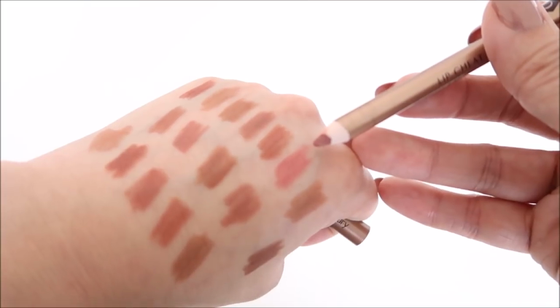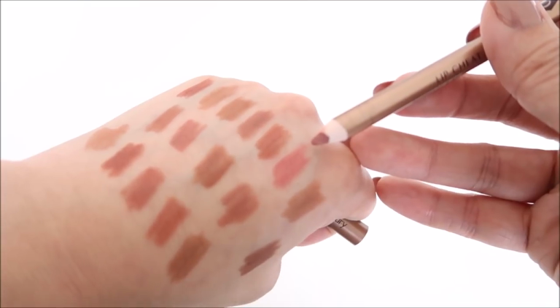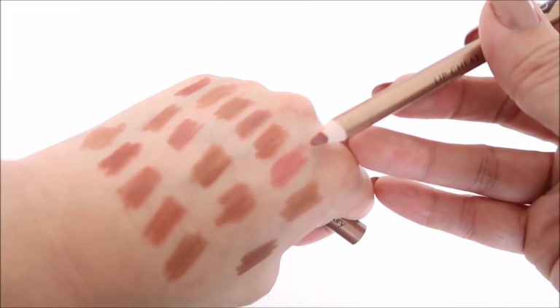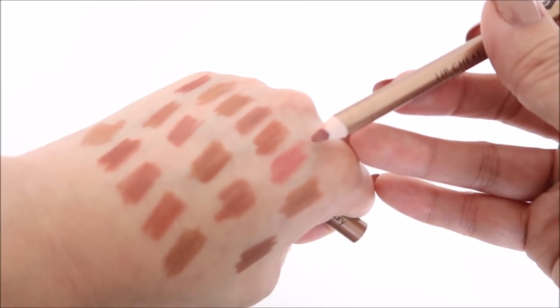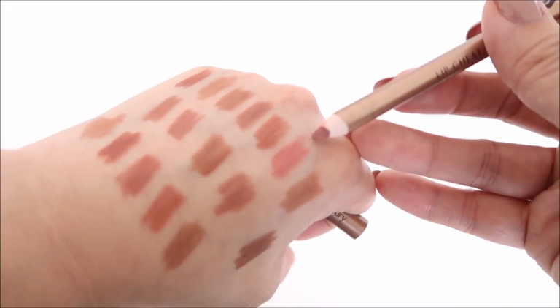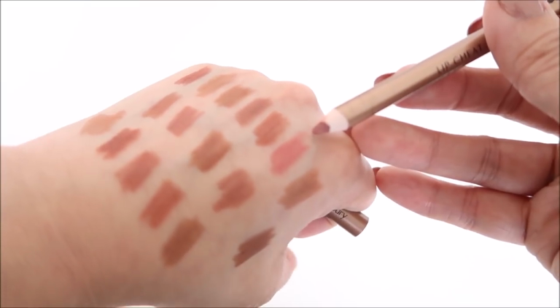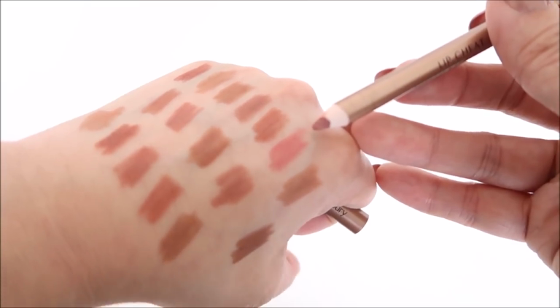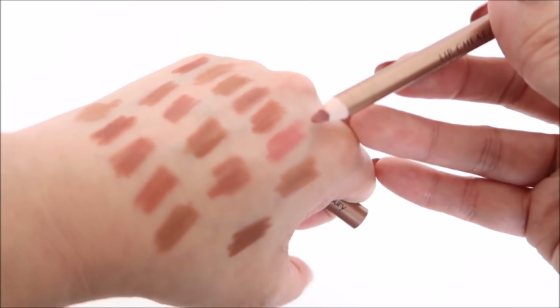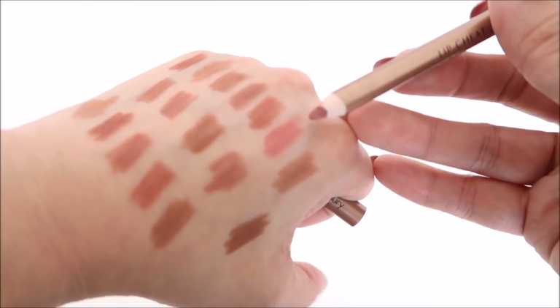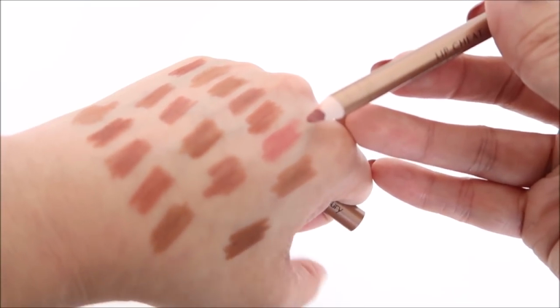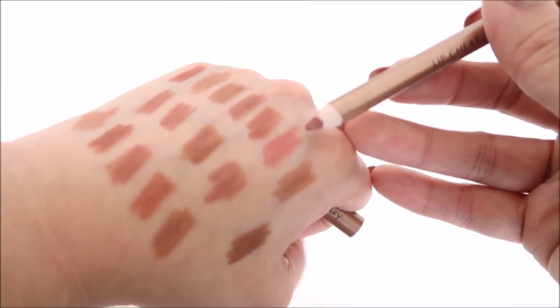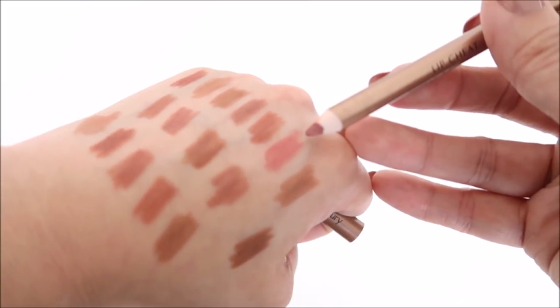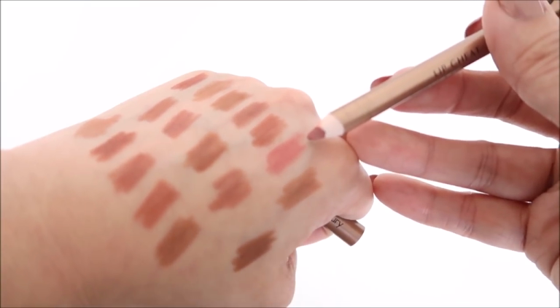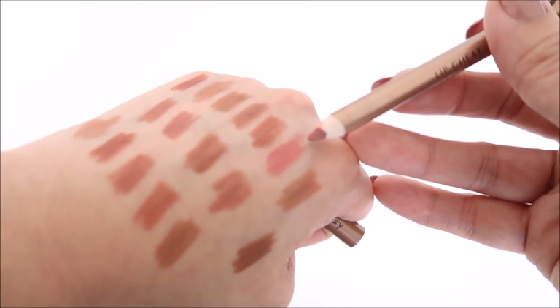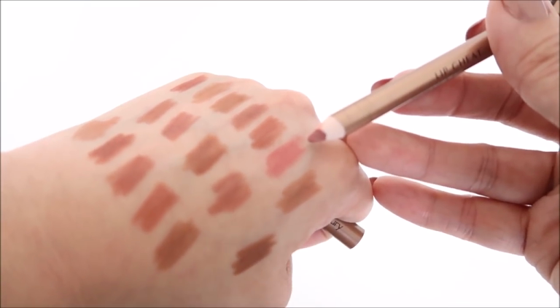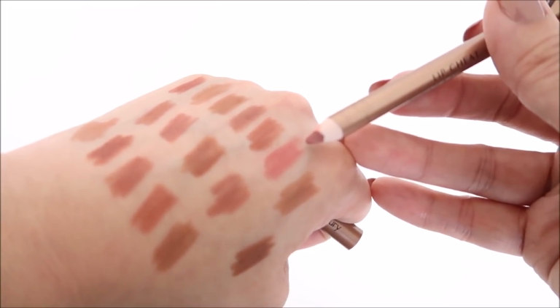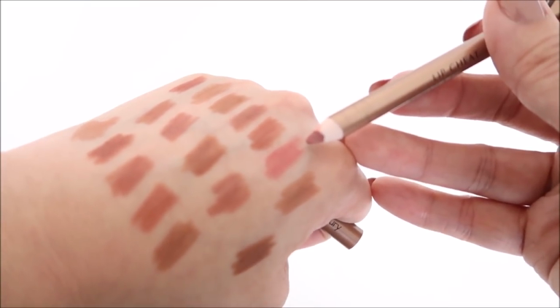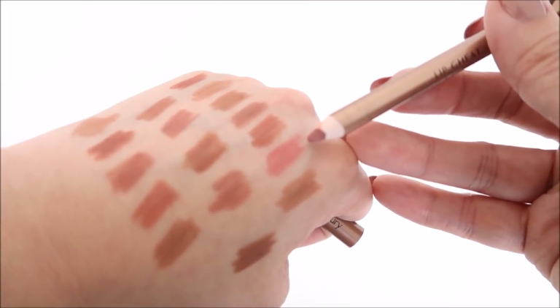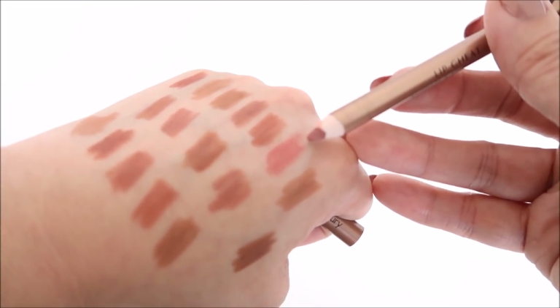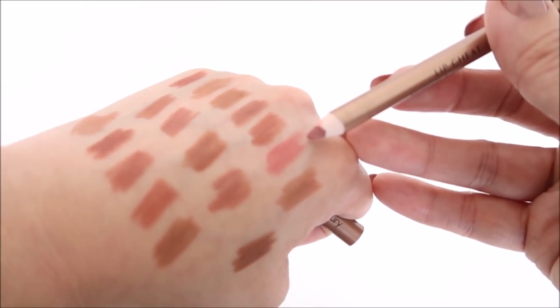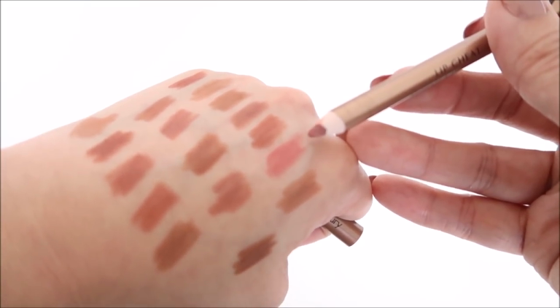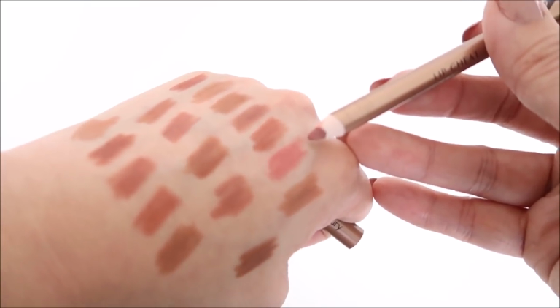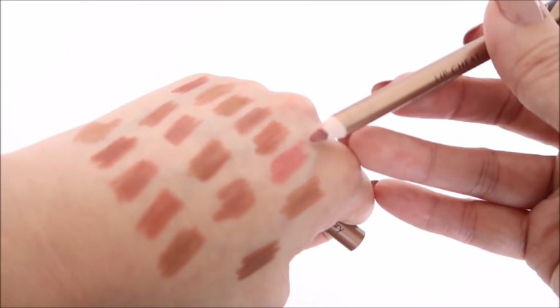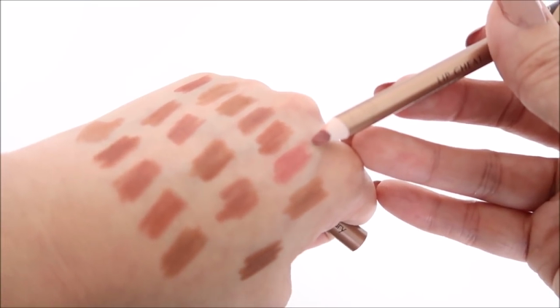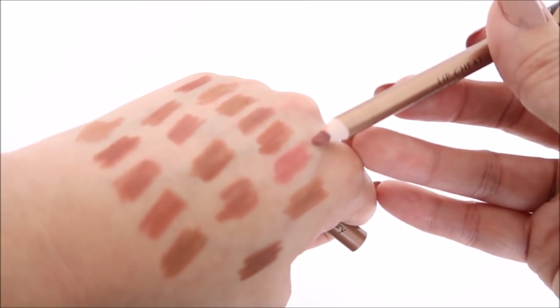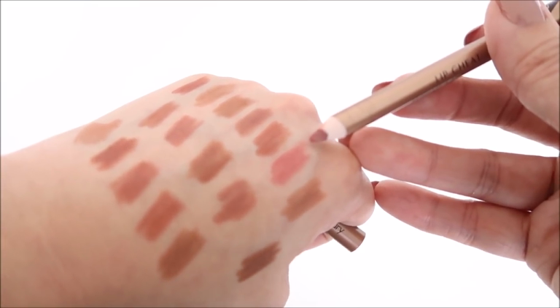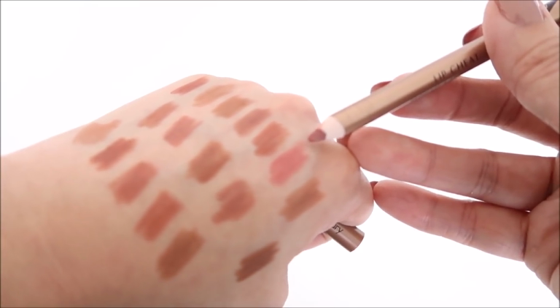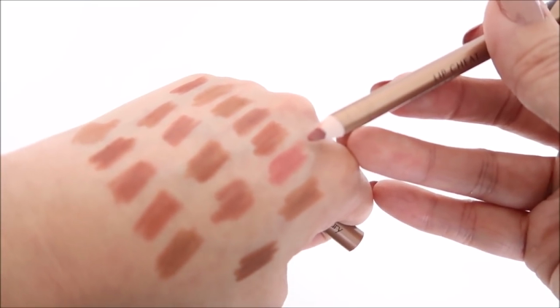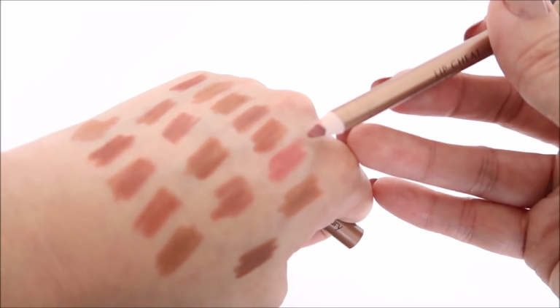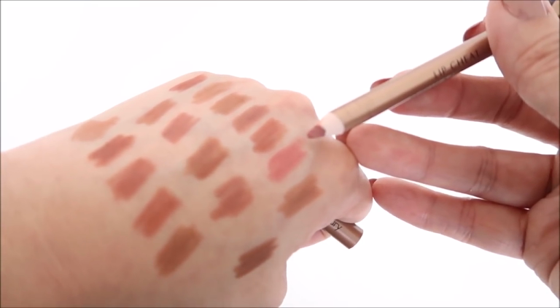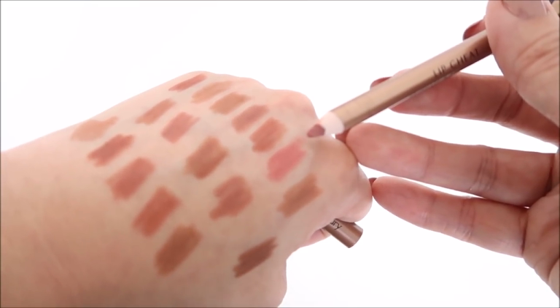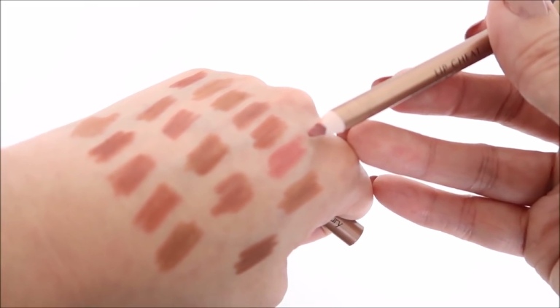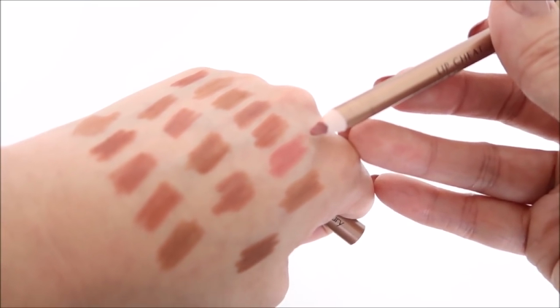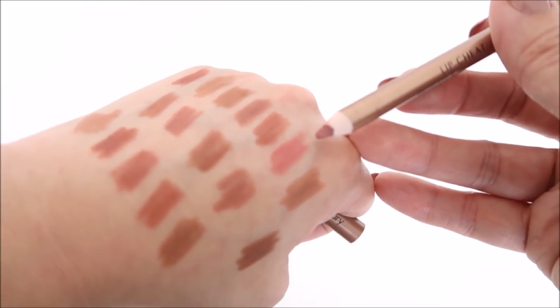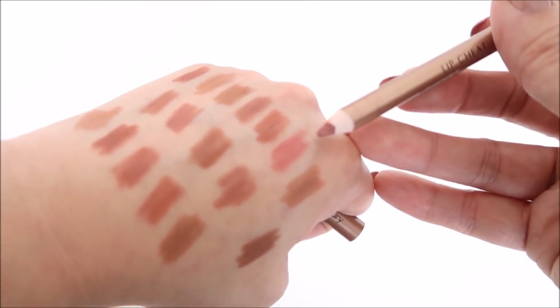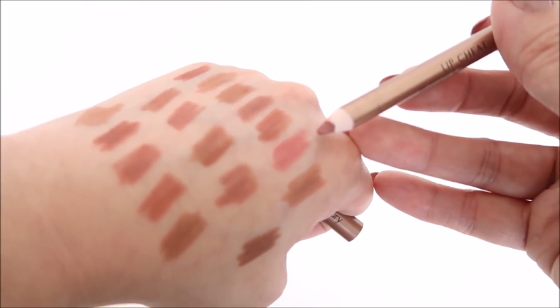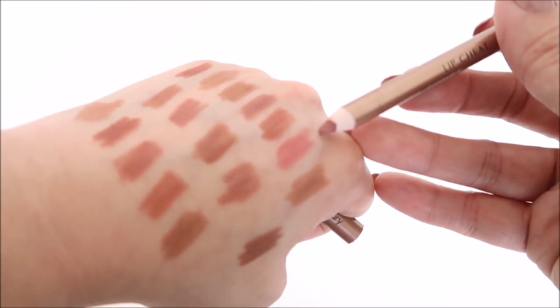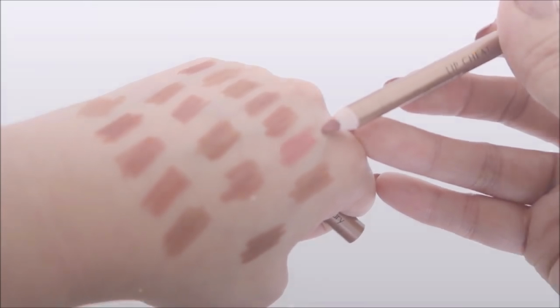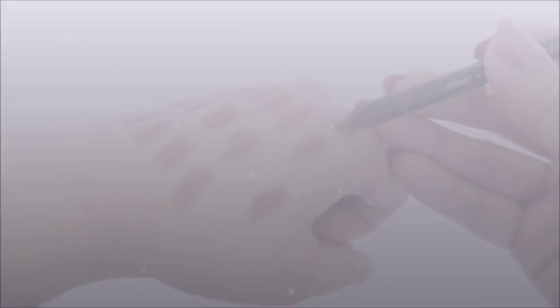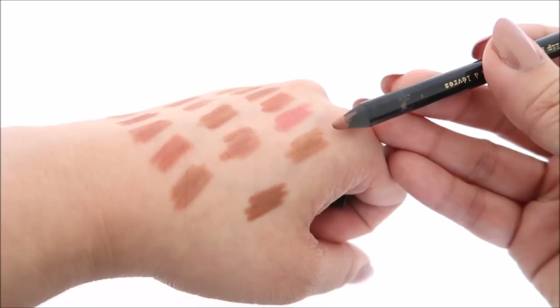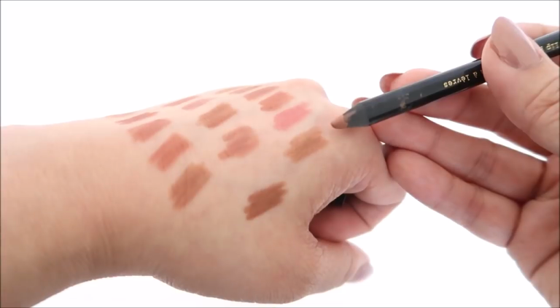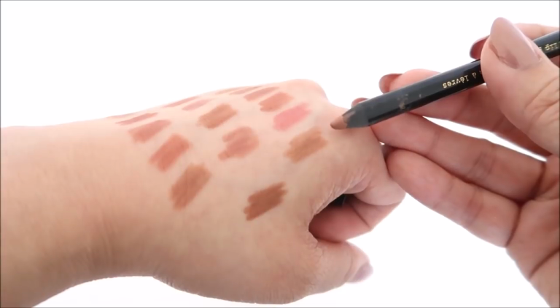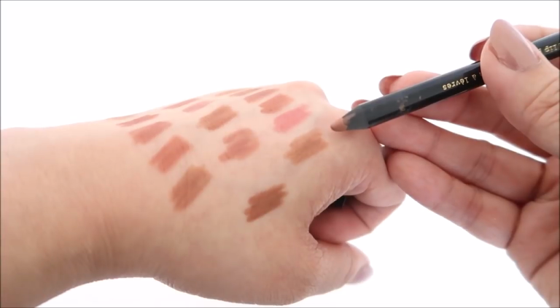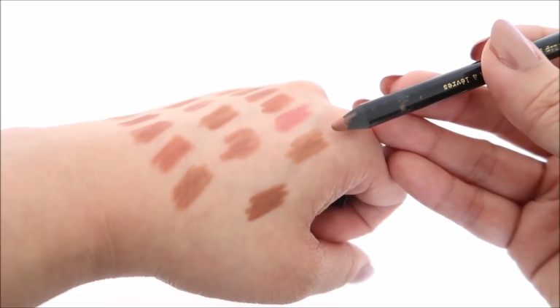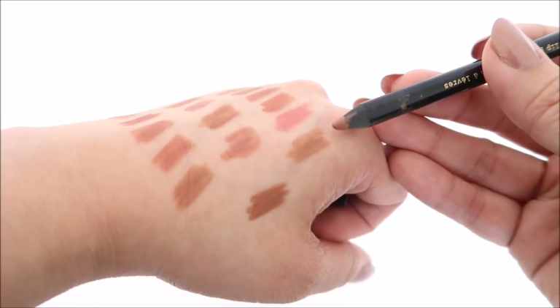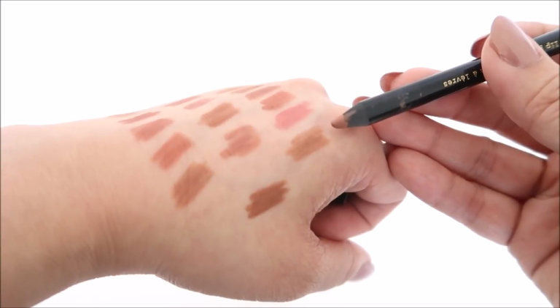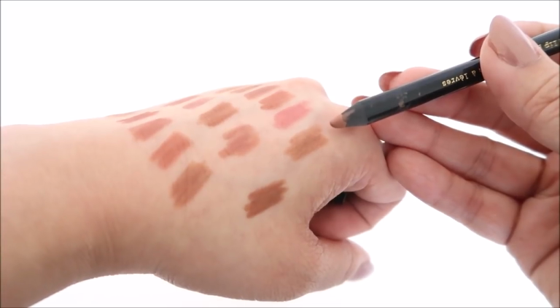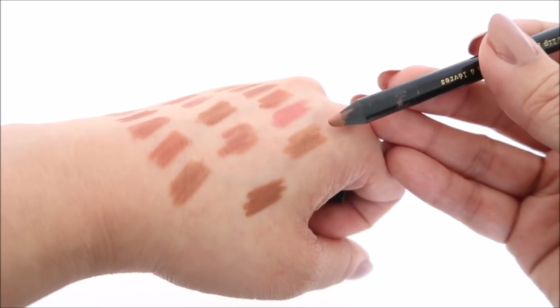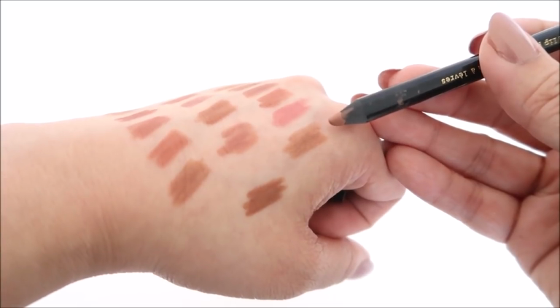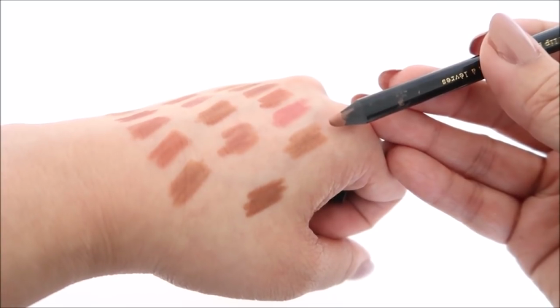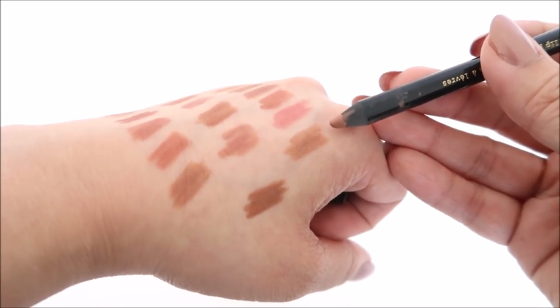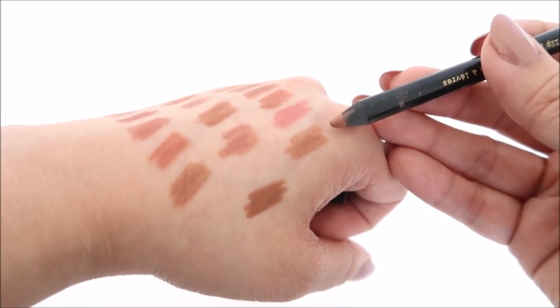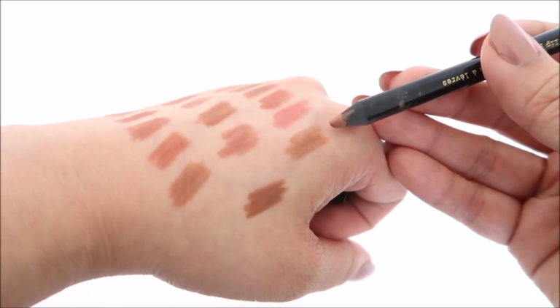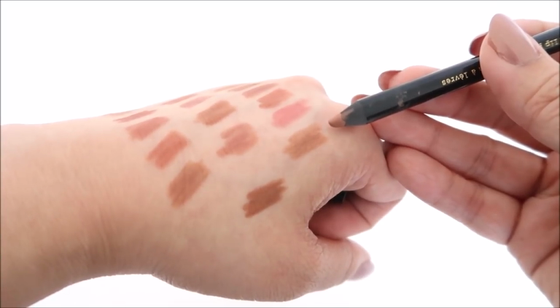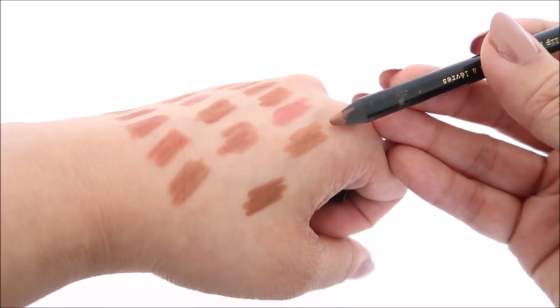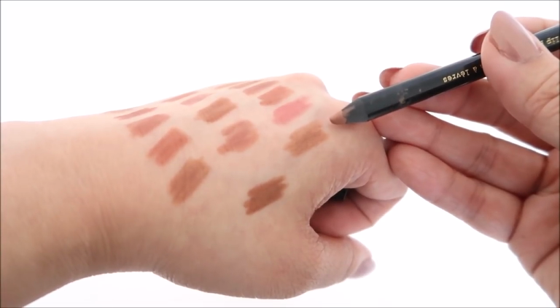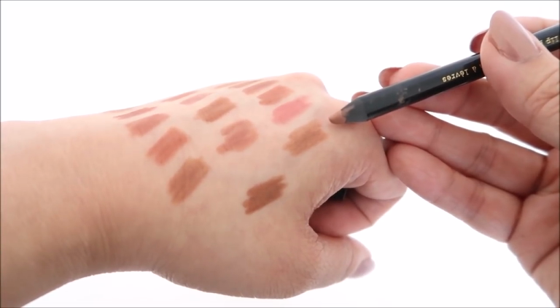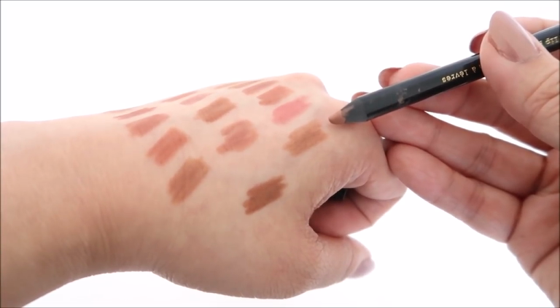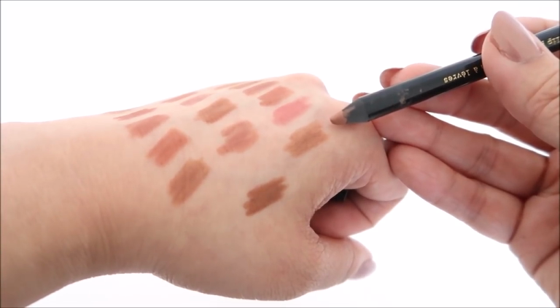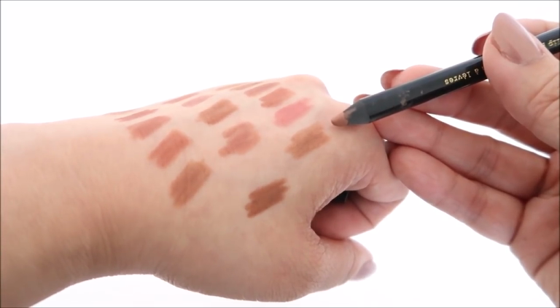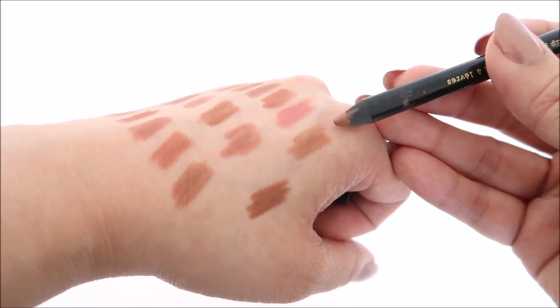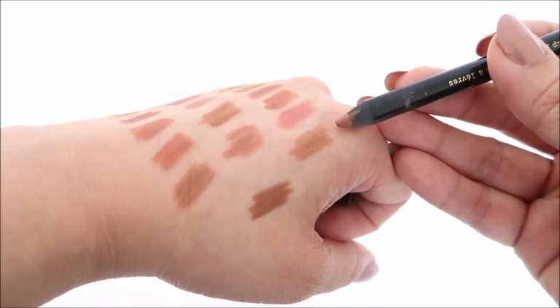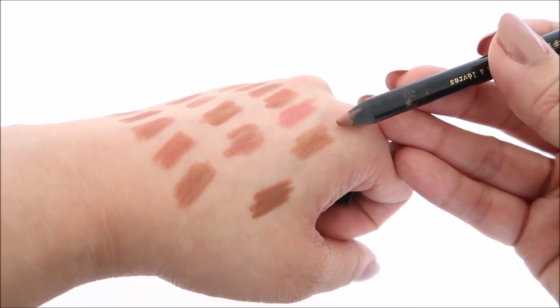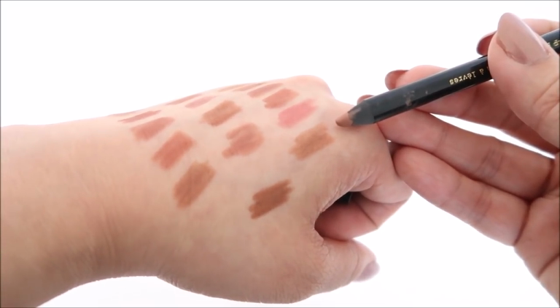This is Pillow Talk from Charlotte Tilbury and I'm going to declutter it. Whenever I wear it, it's just too pink for me.